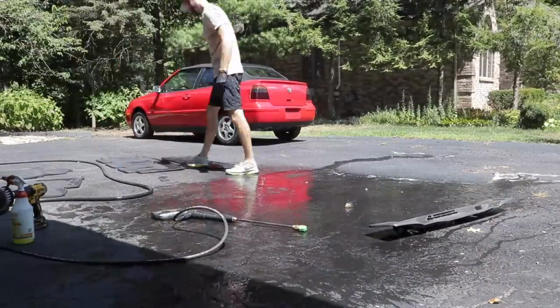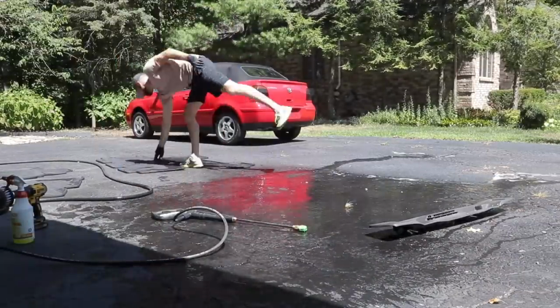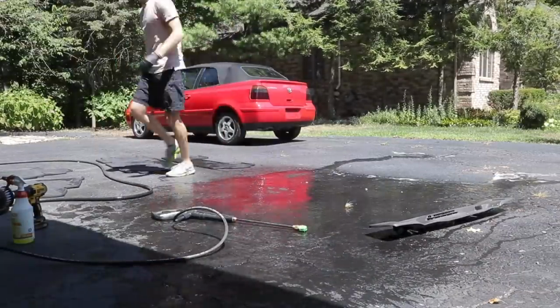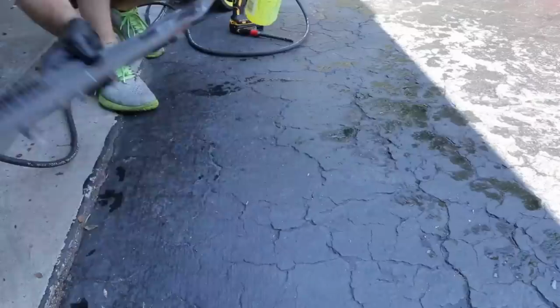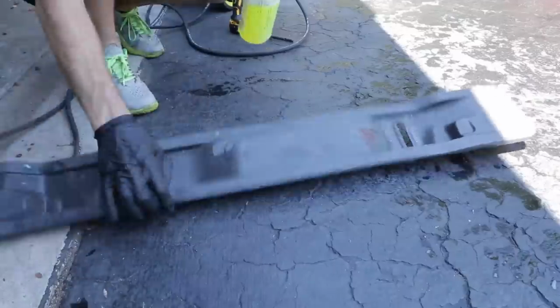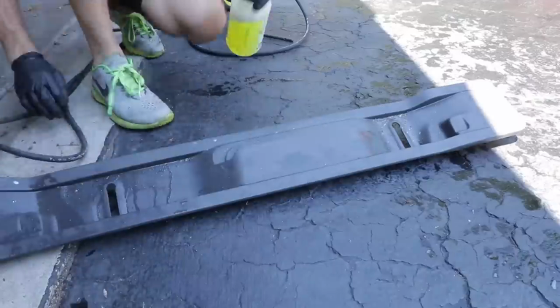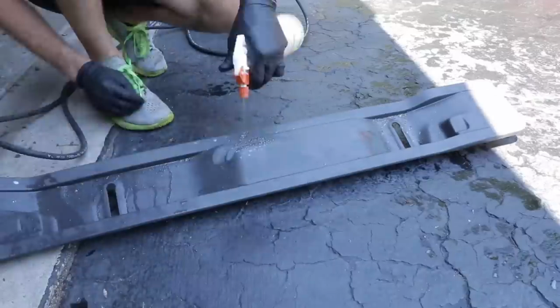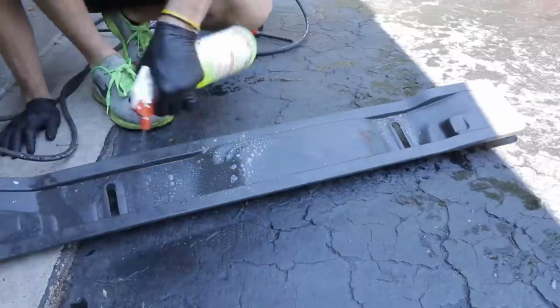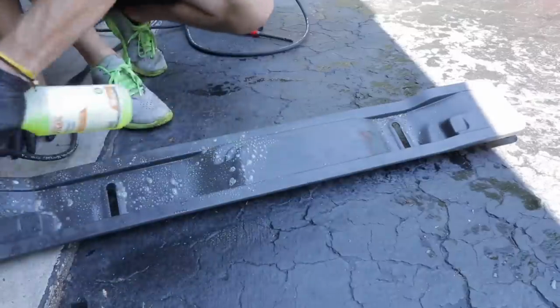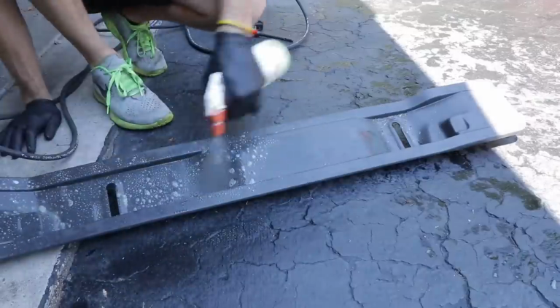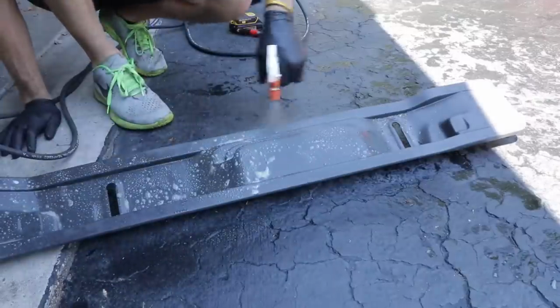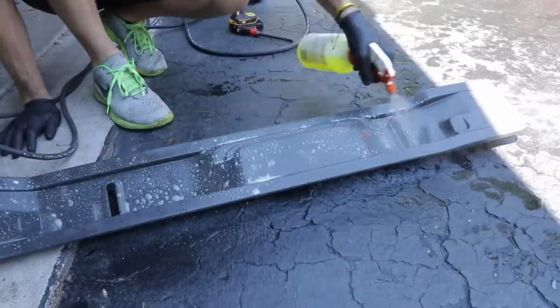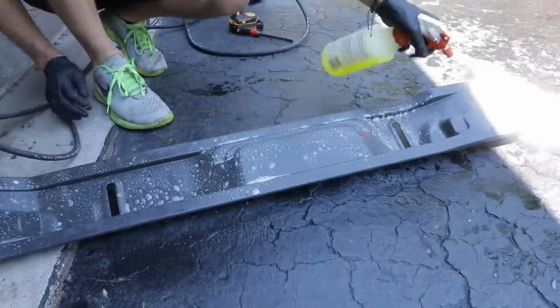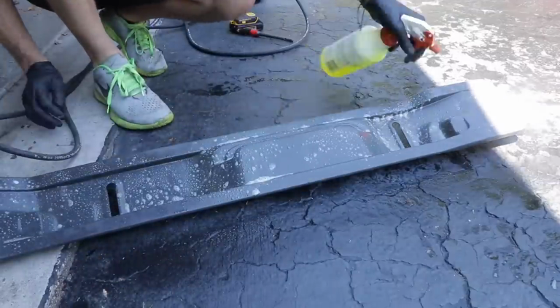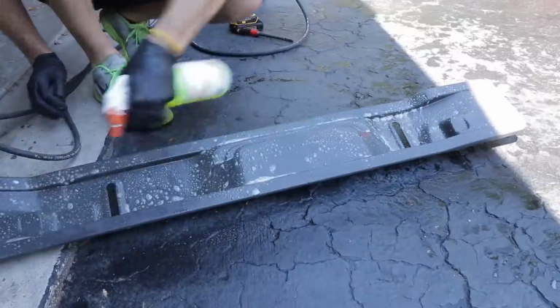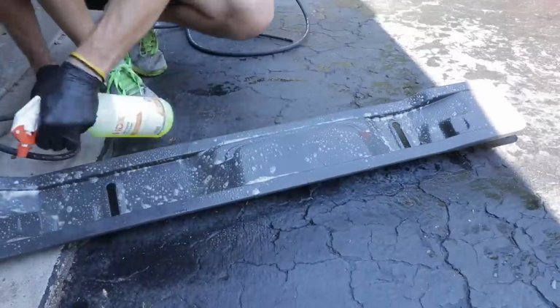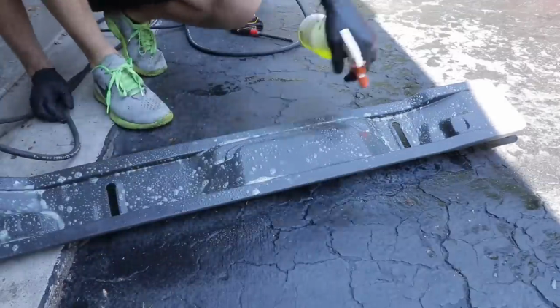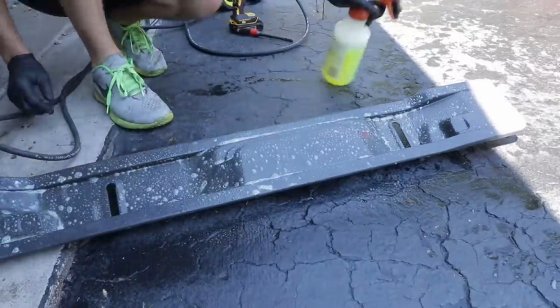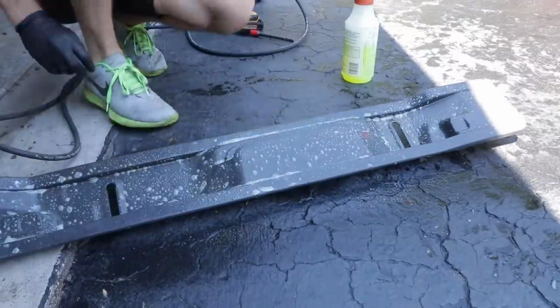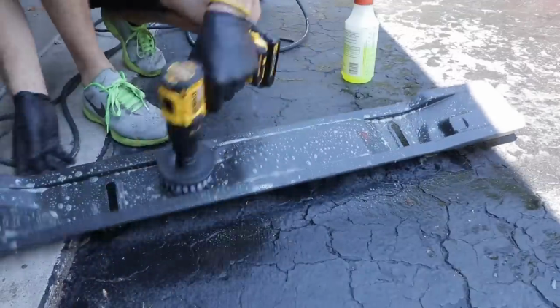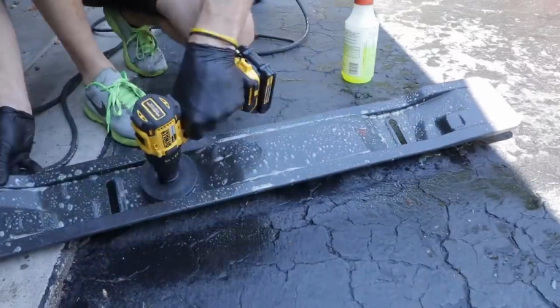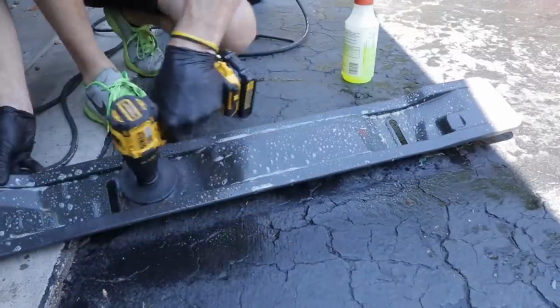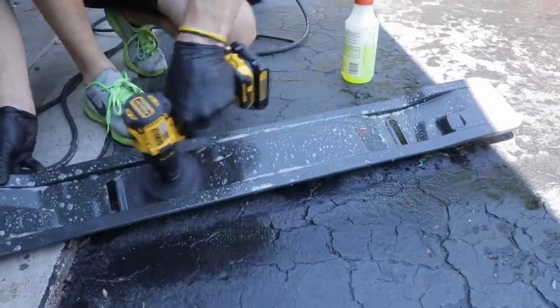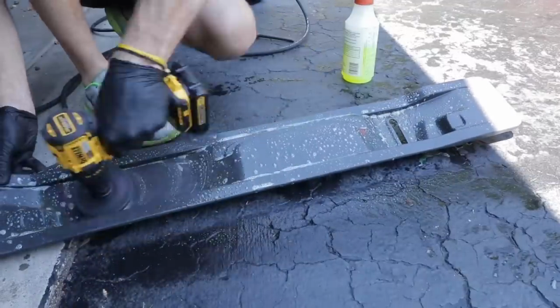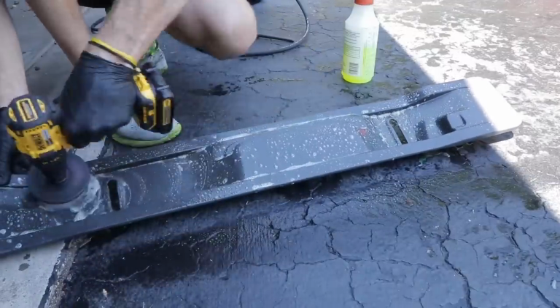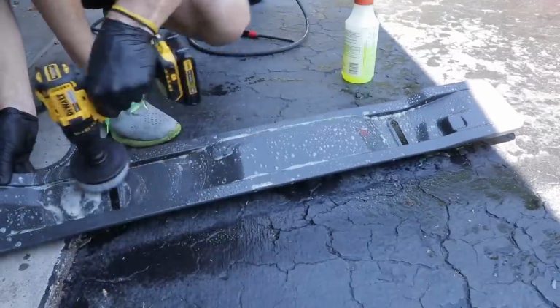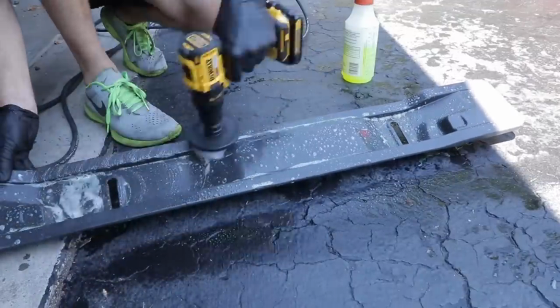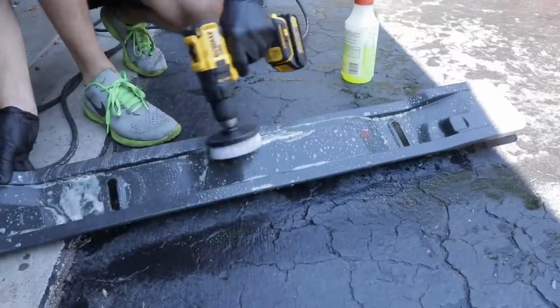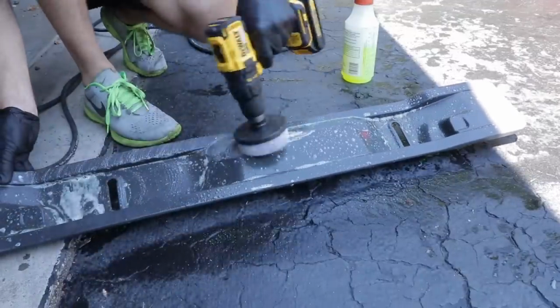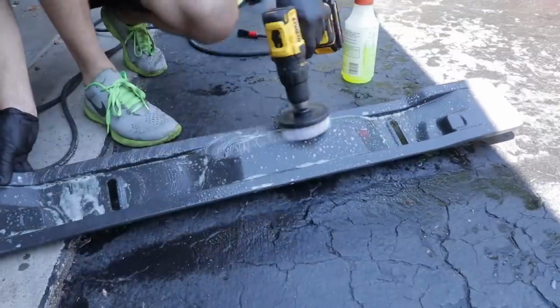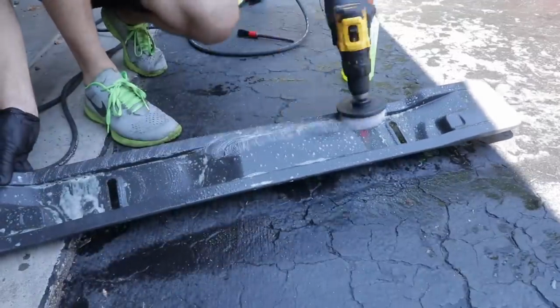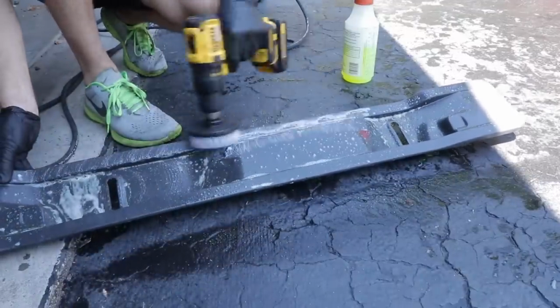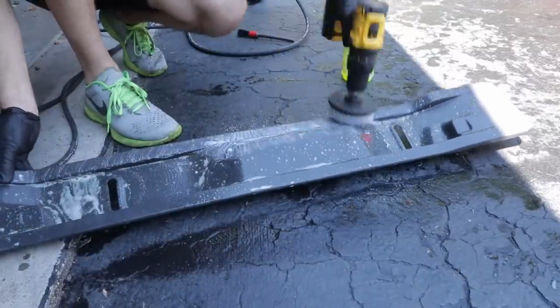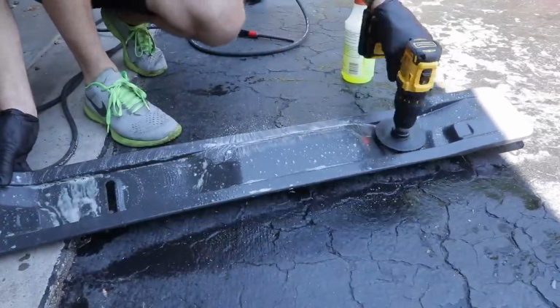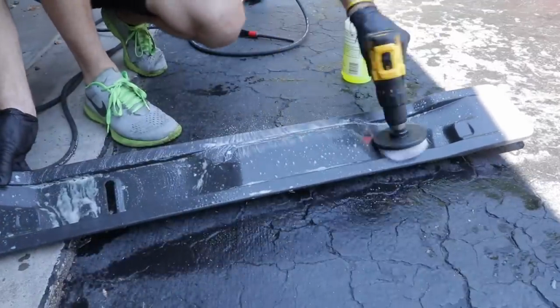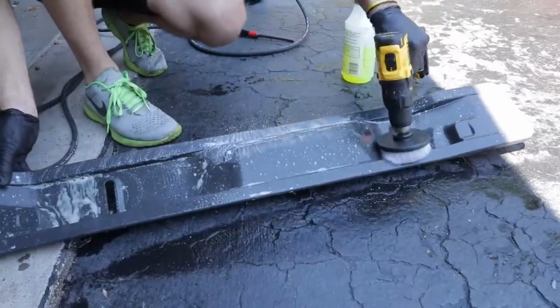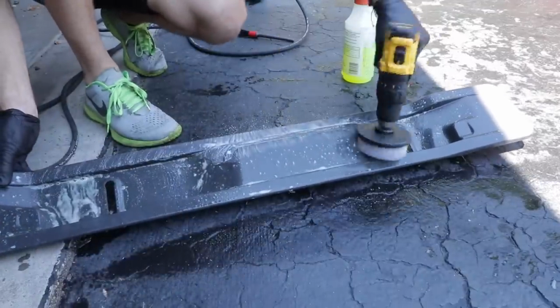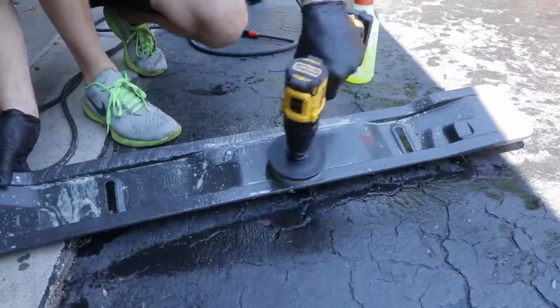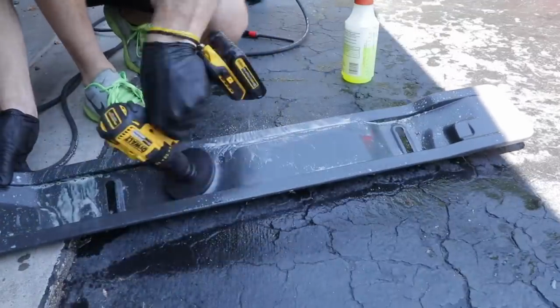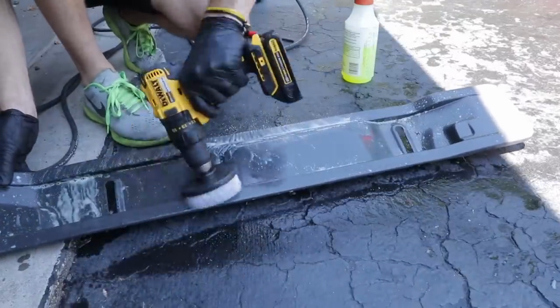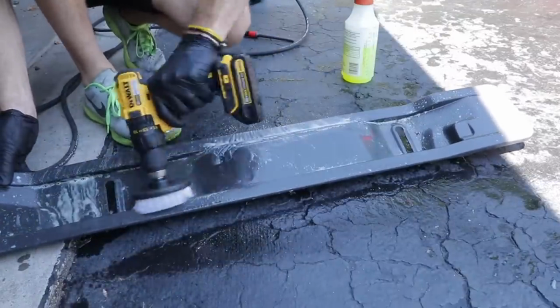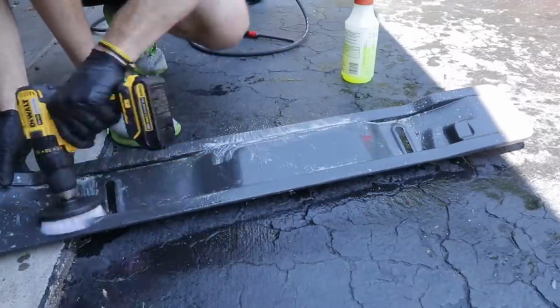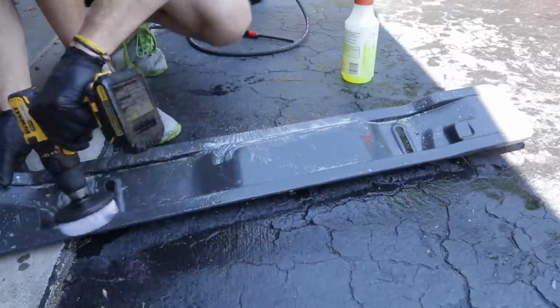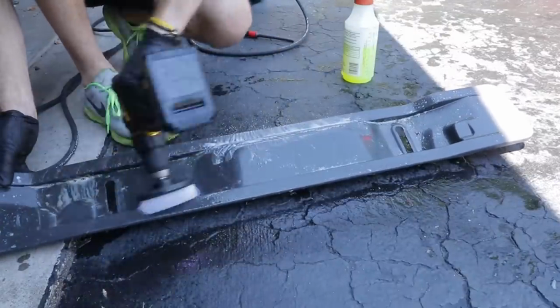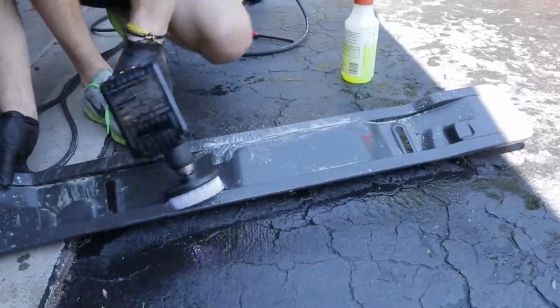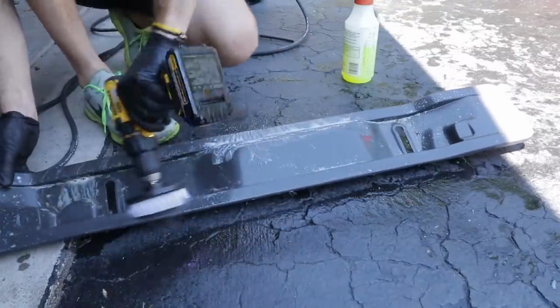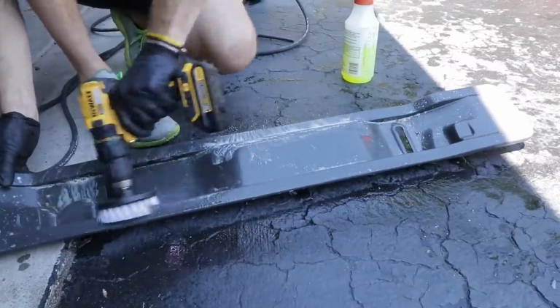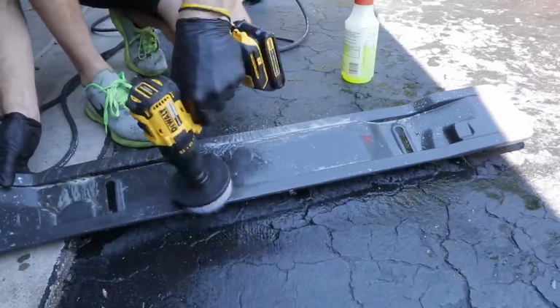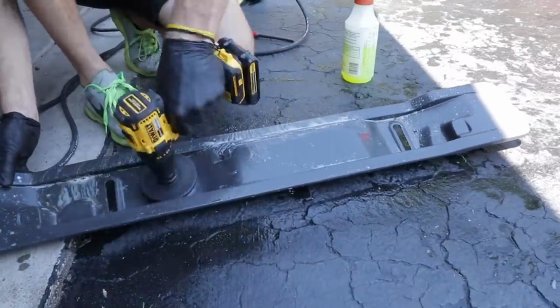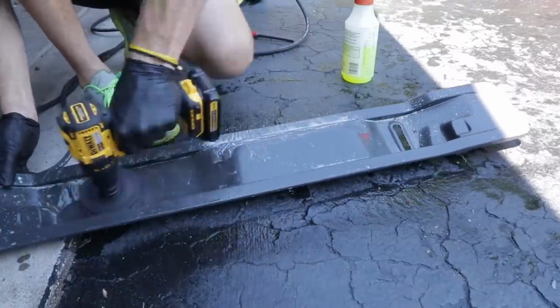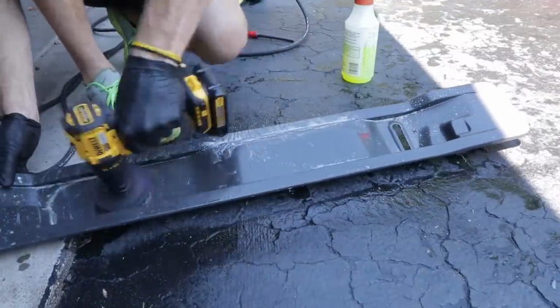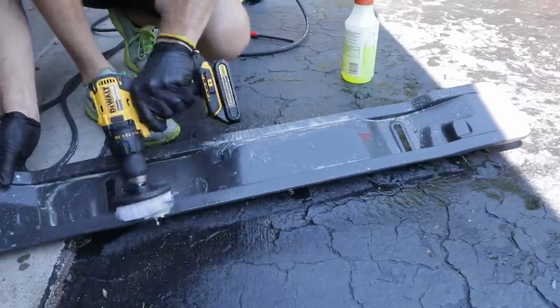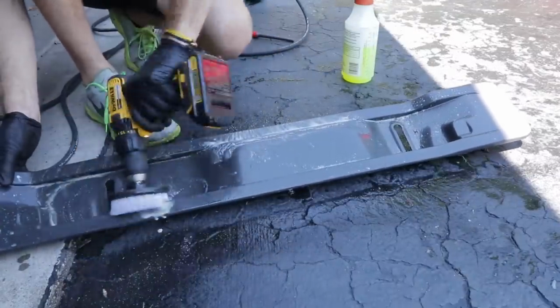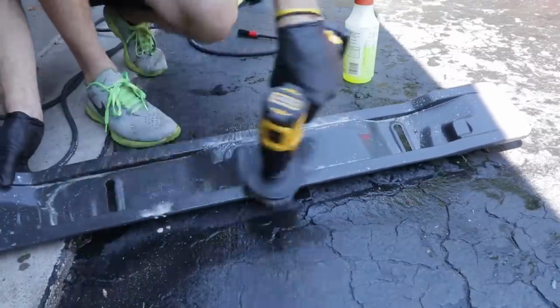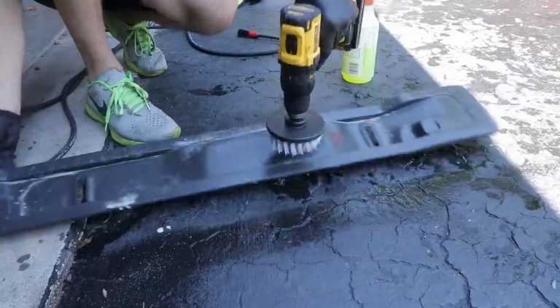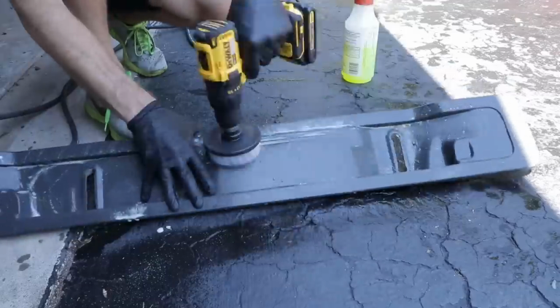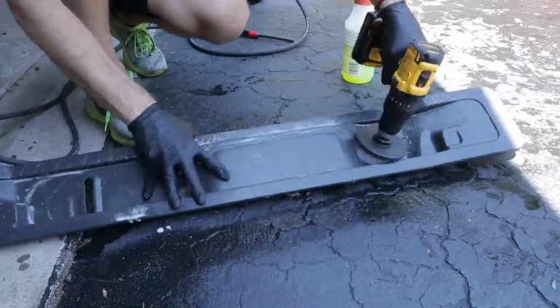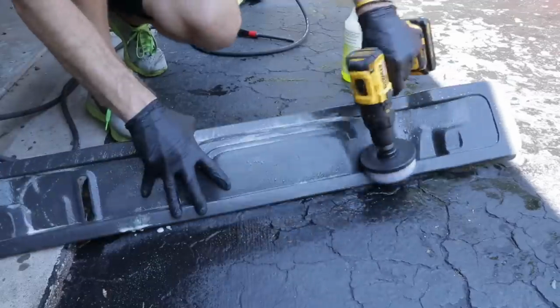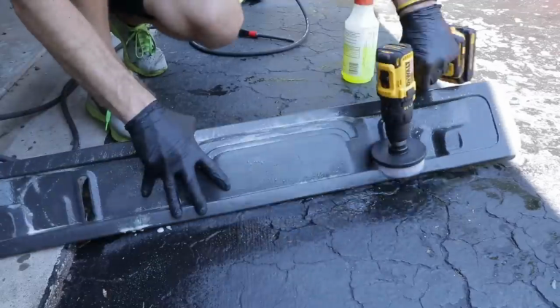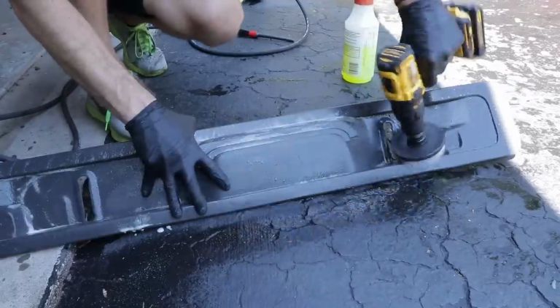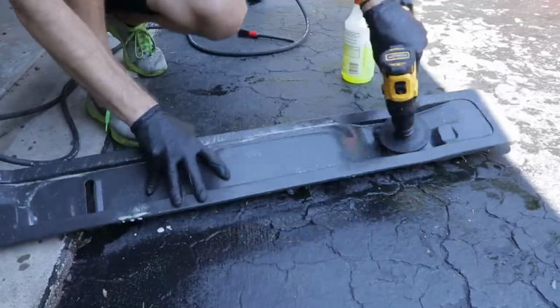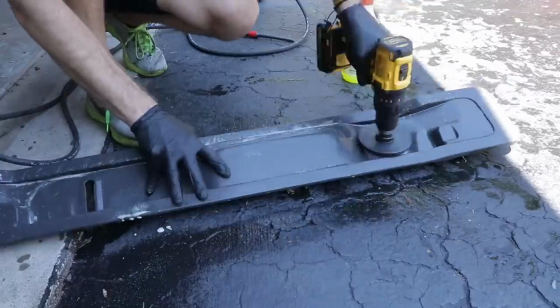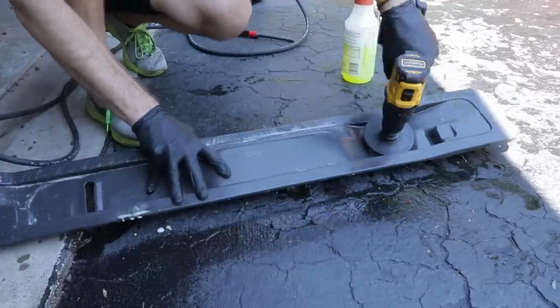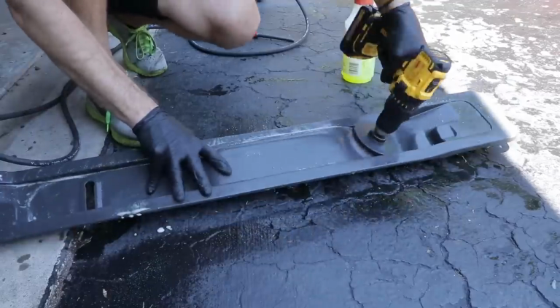This is the interior panel in the back where my three oldest children sit — it gets the dirtiest. After we get done with this one, we're going to jump into cleaning the headliner.